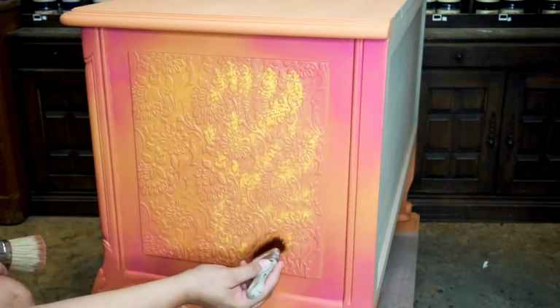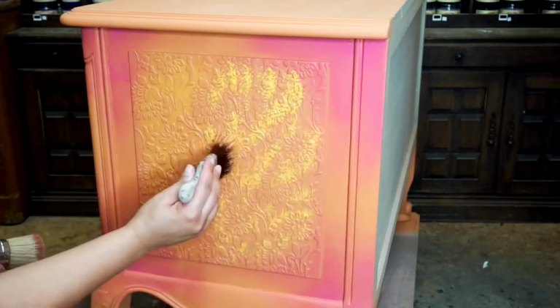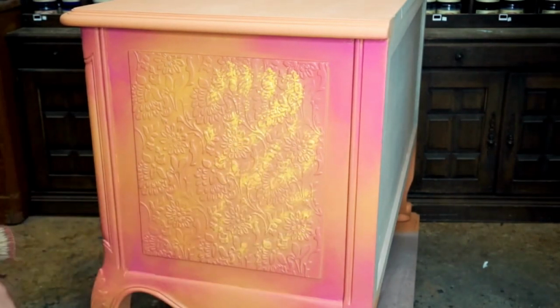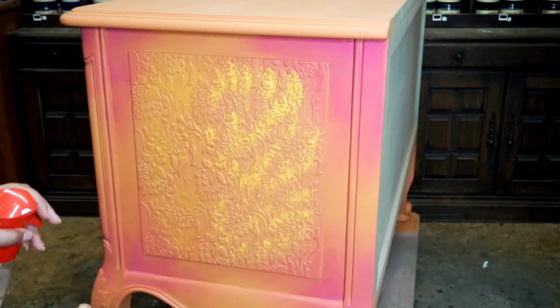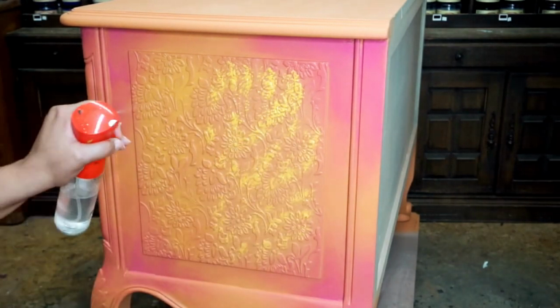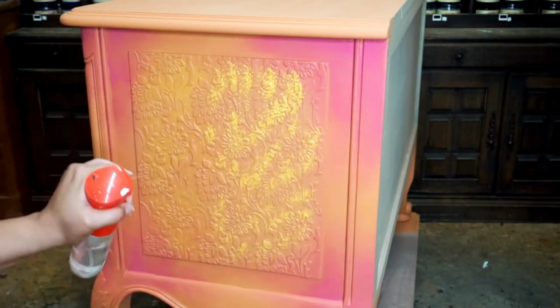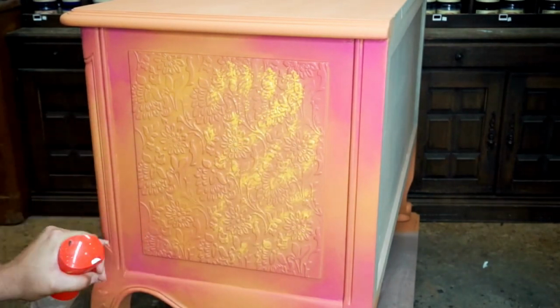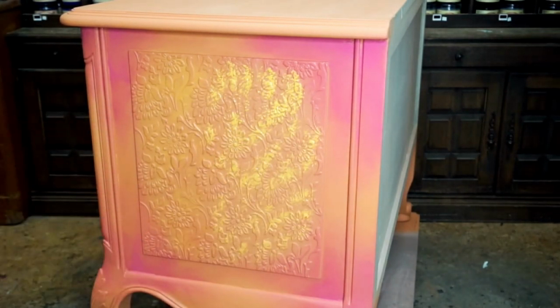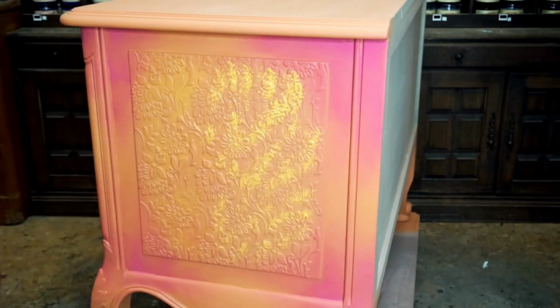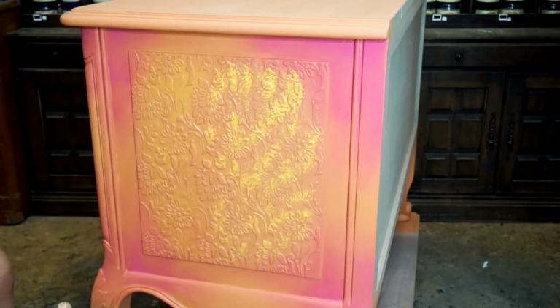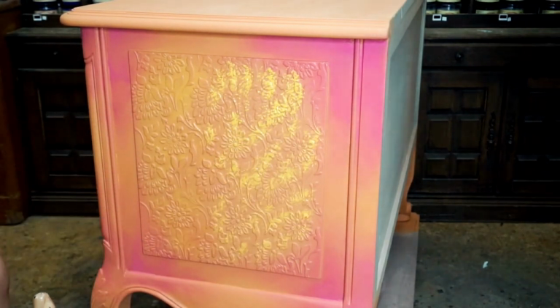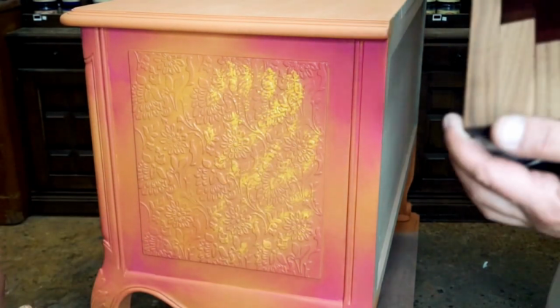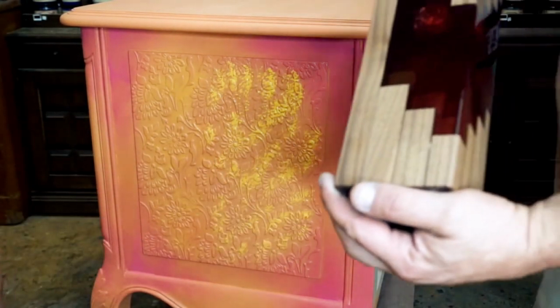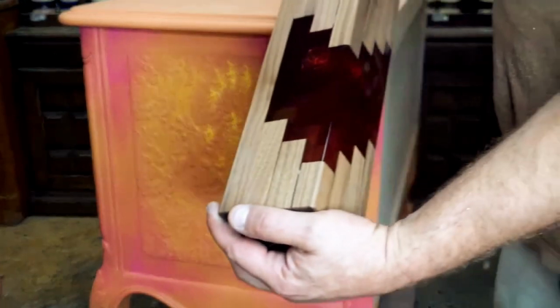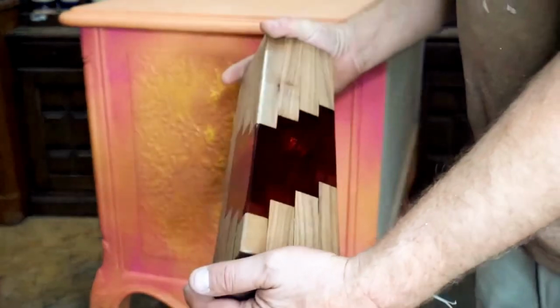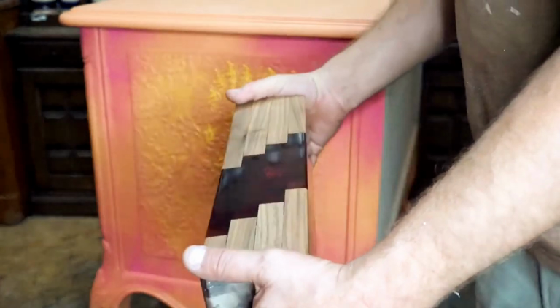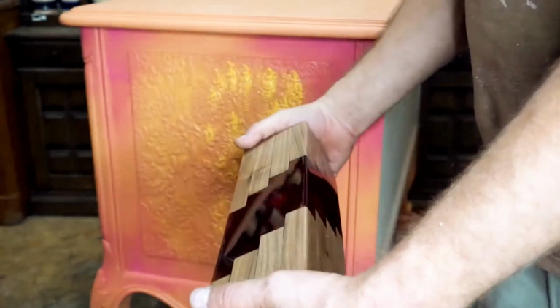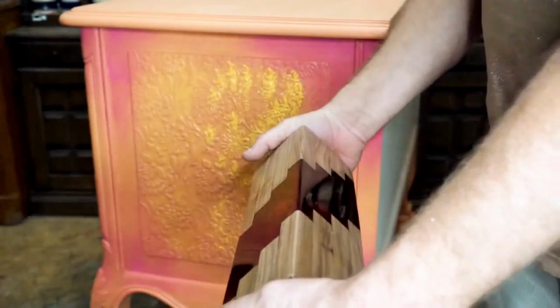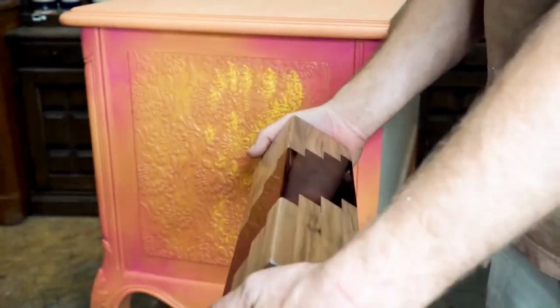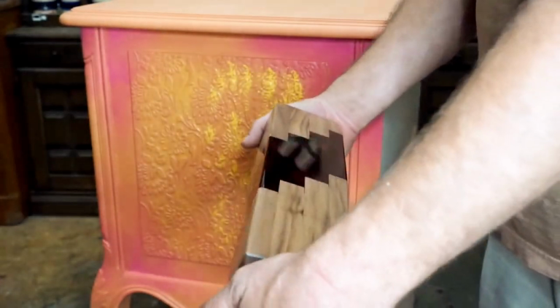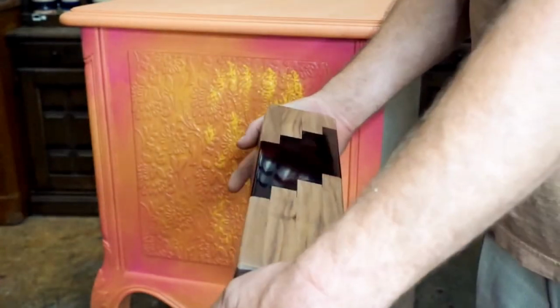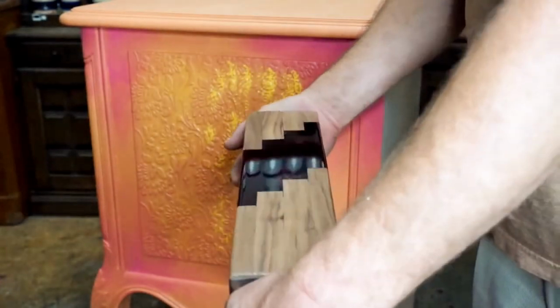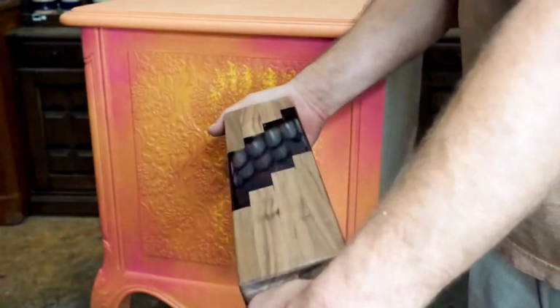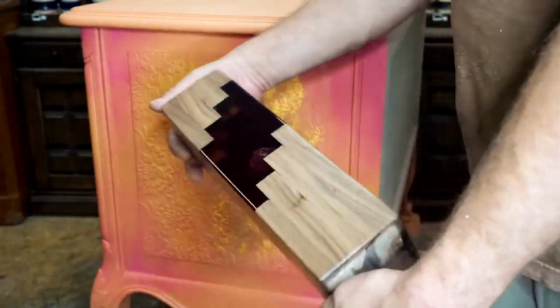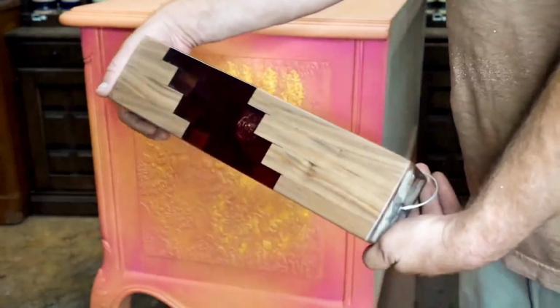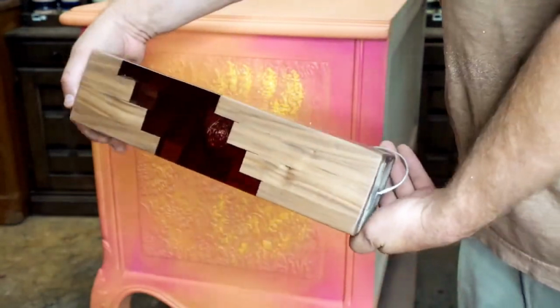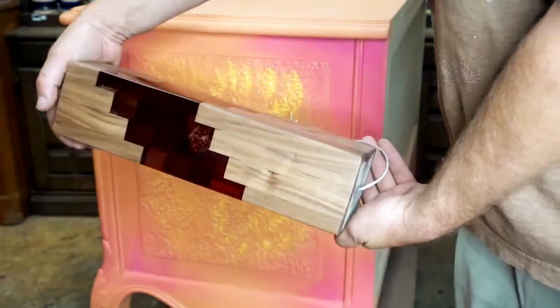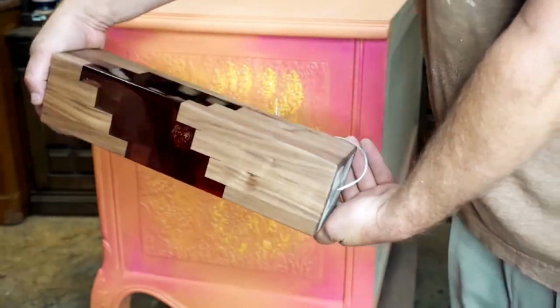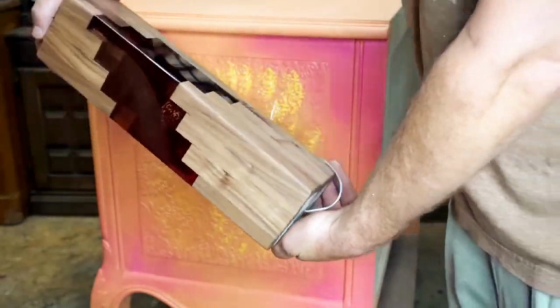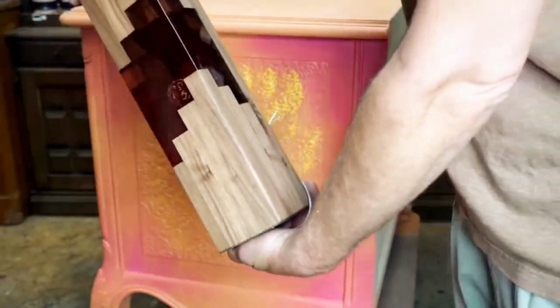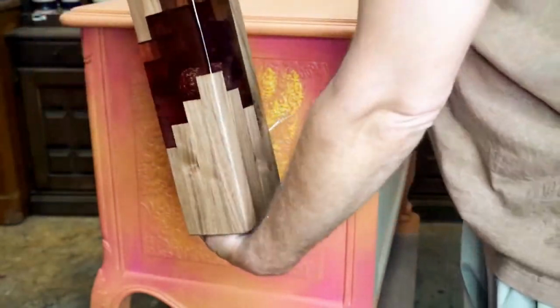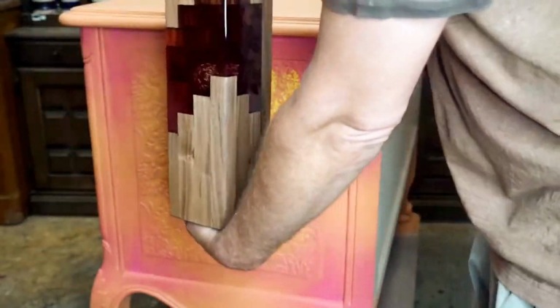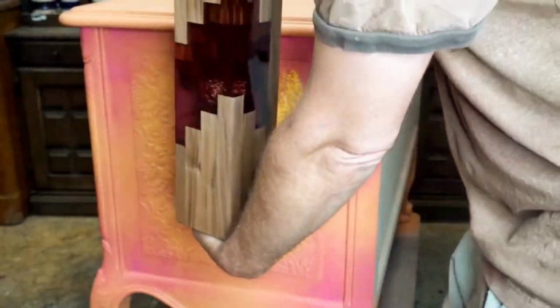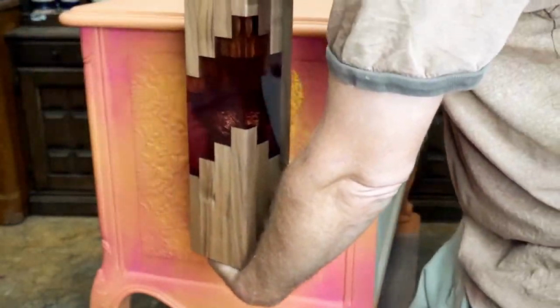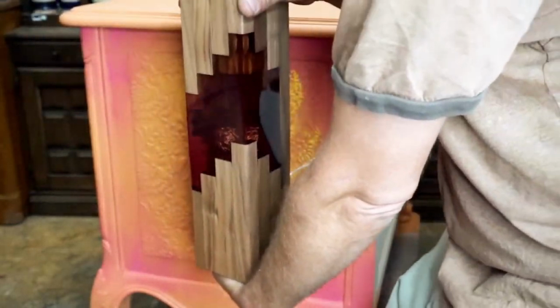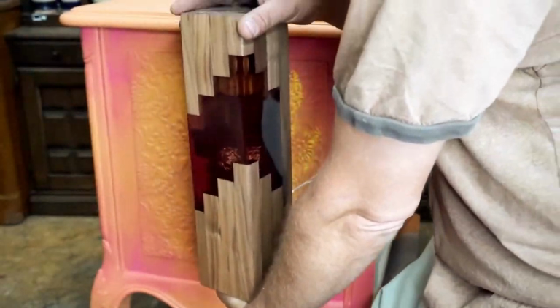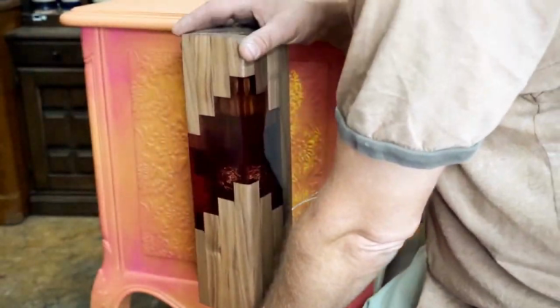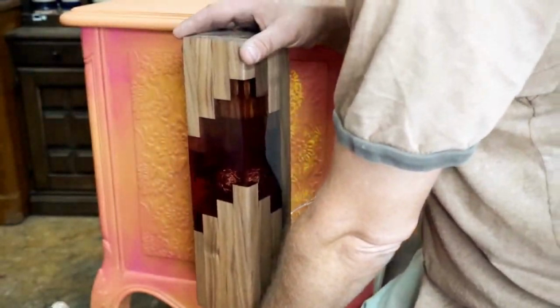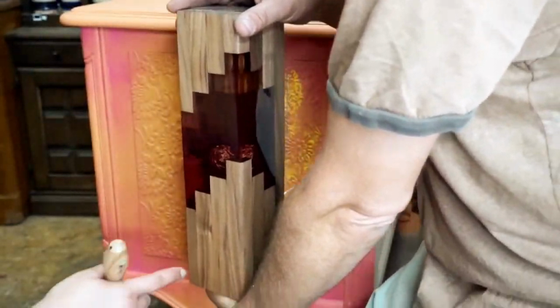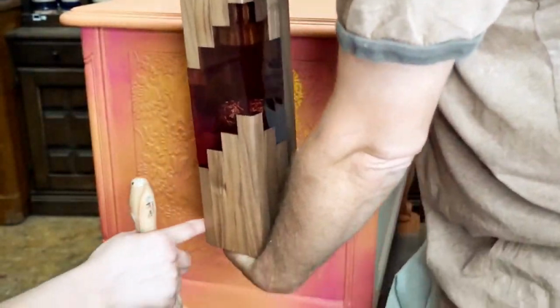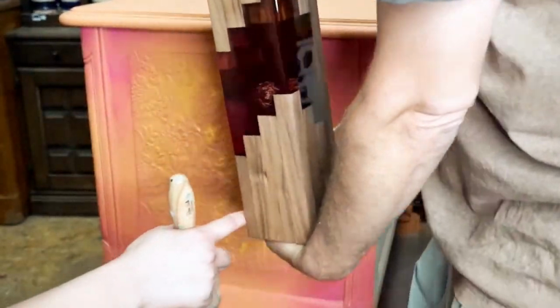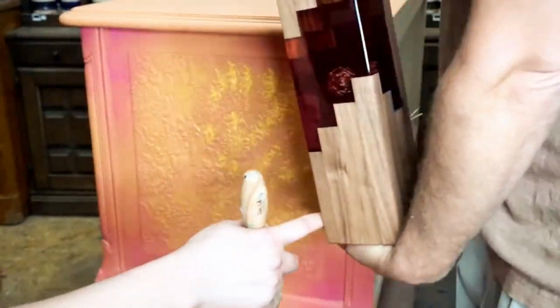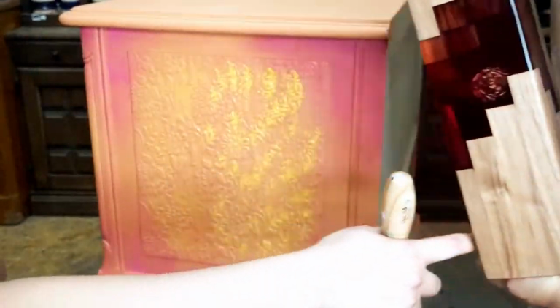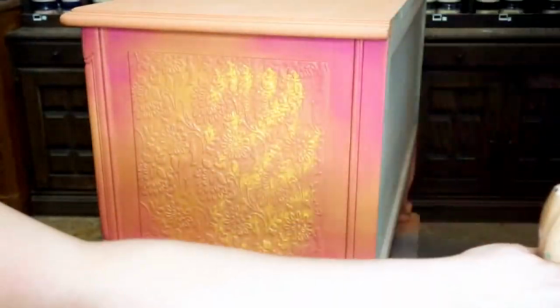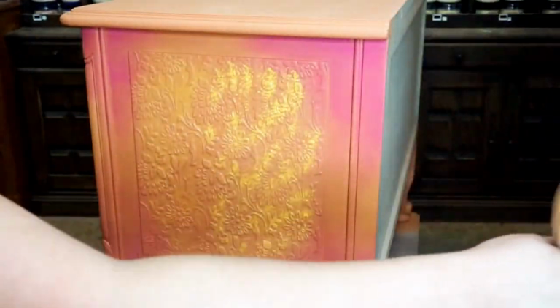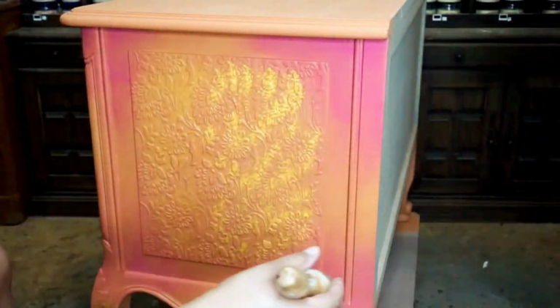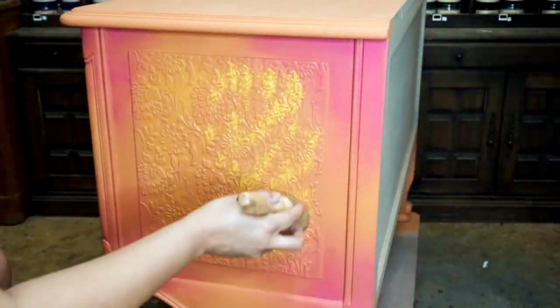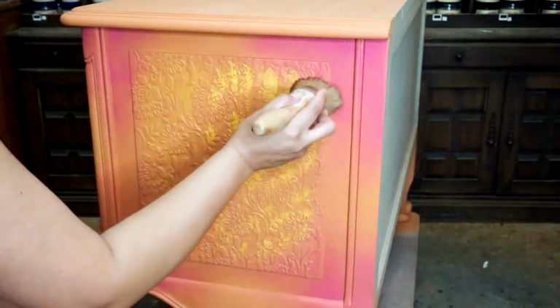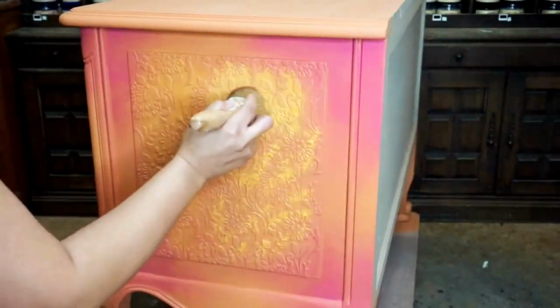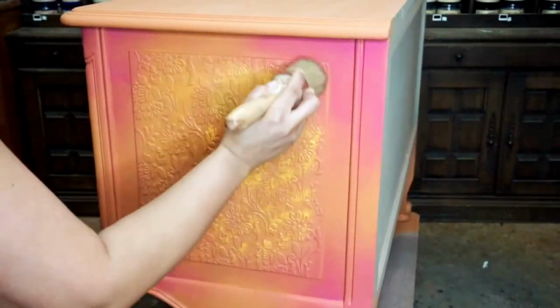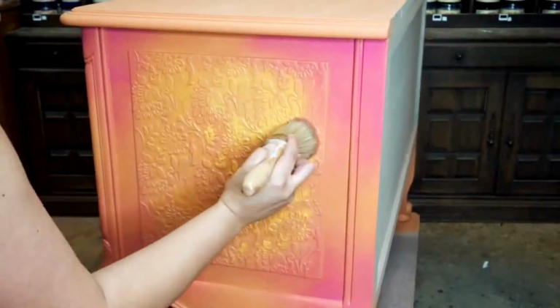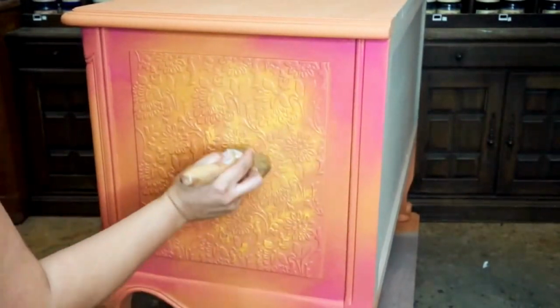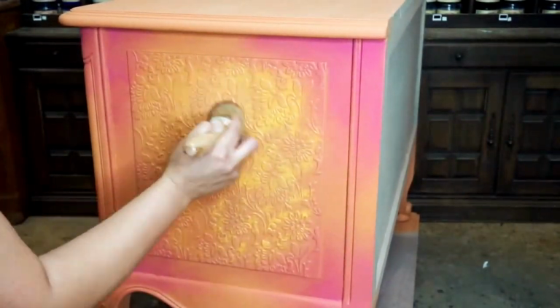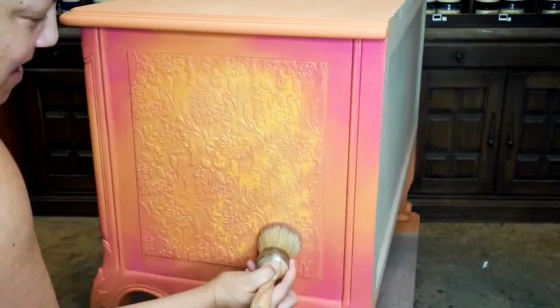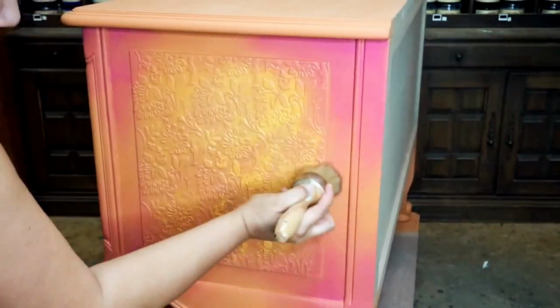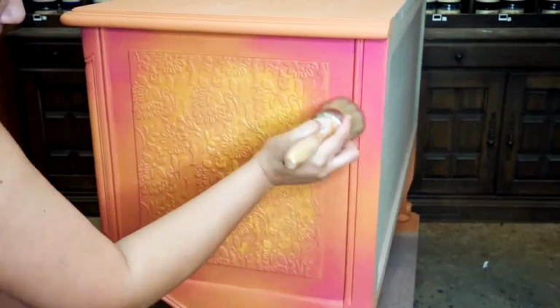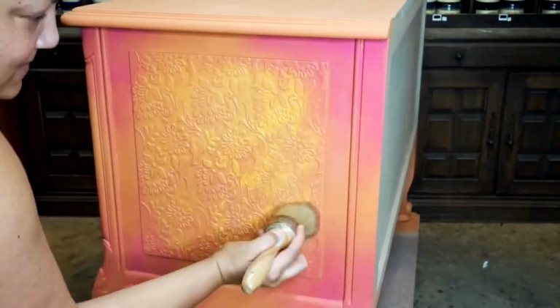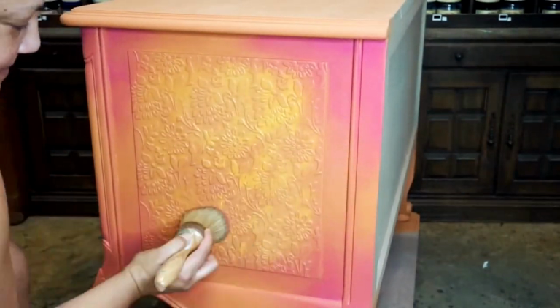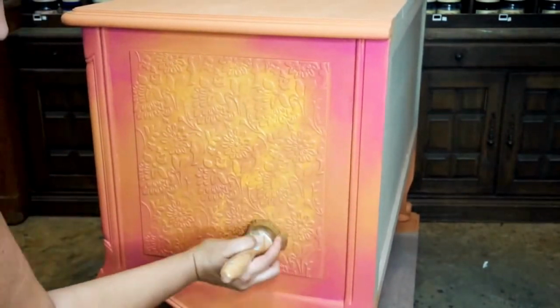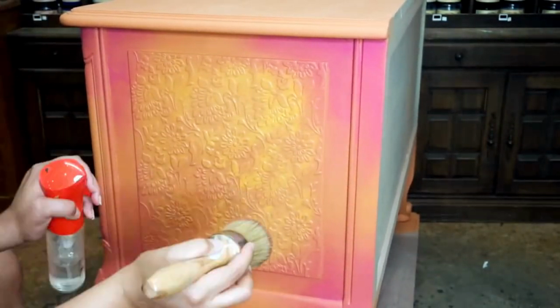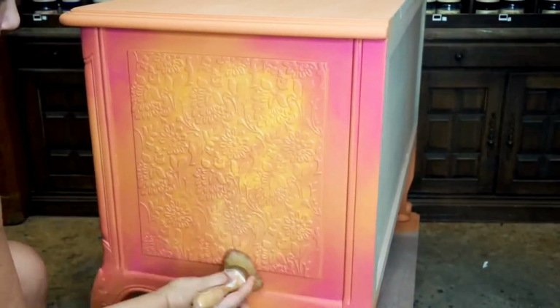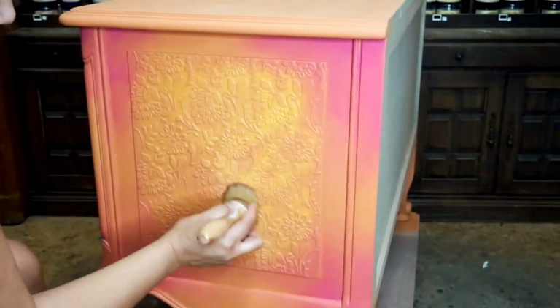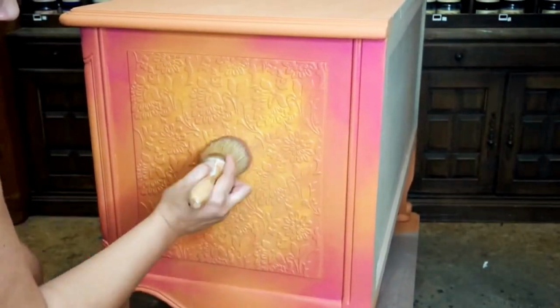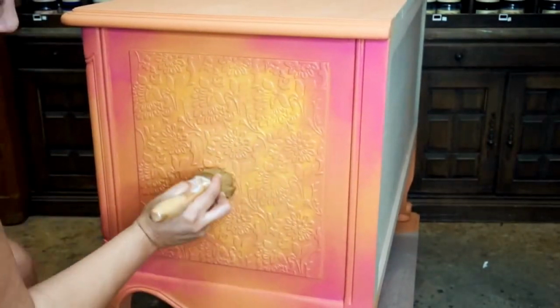Insert life here — this is my husband showing off an epoxy project he created. Silly boy just couldn't help himself!